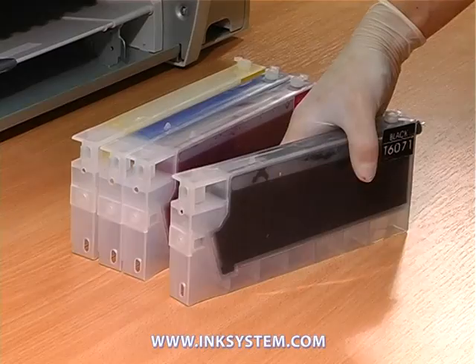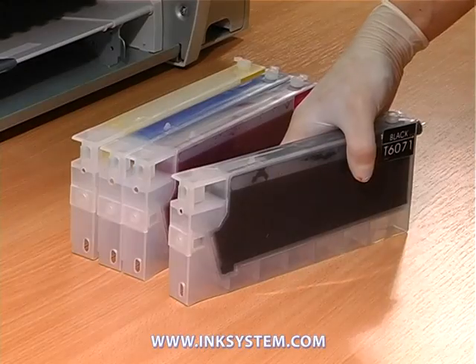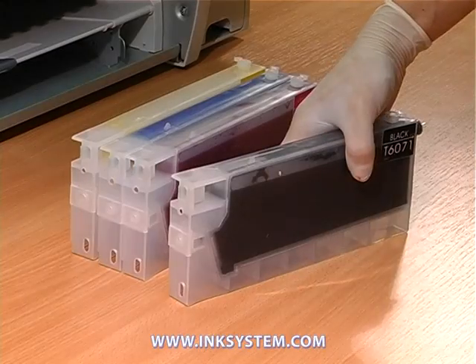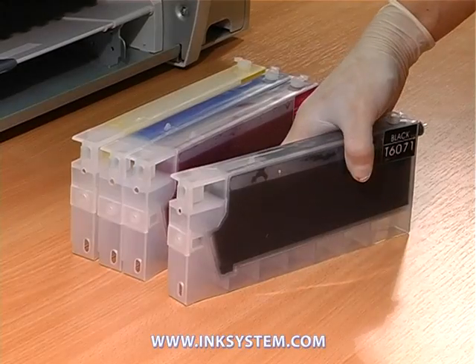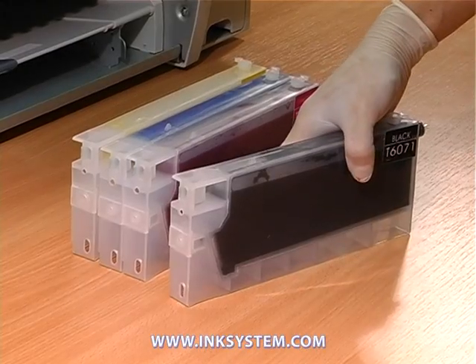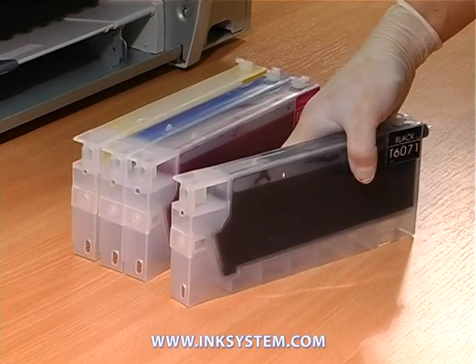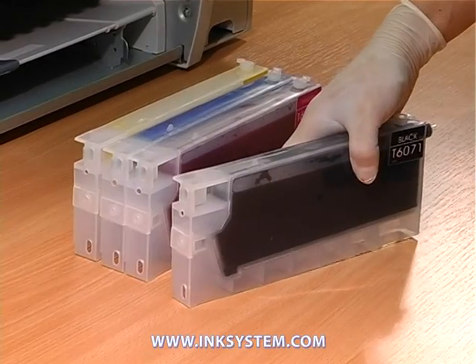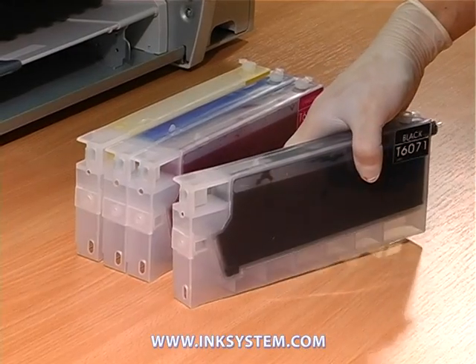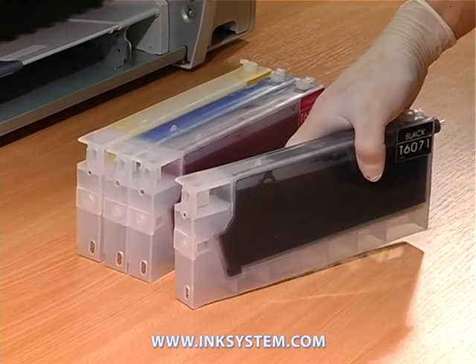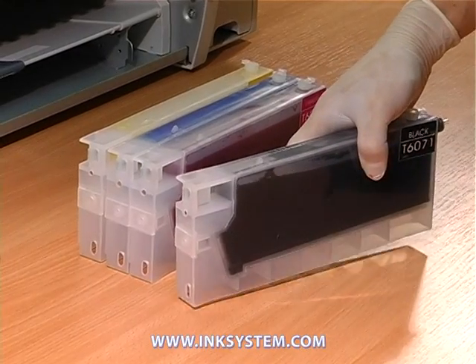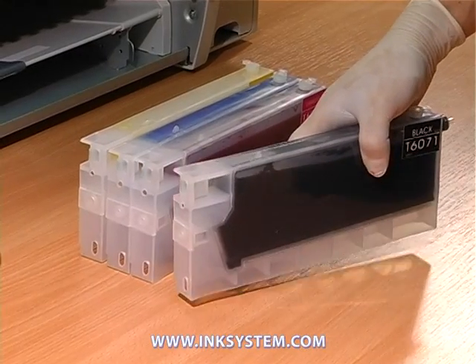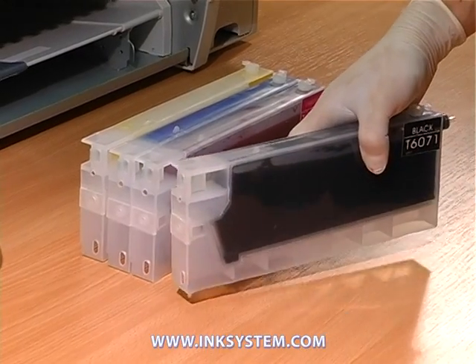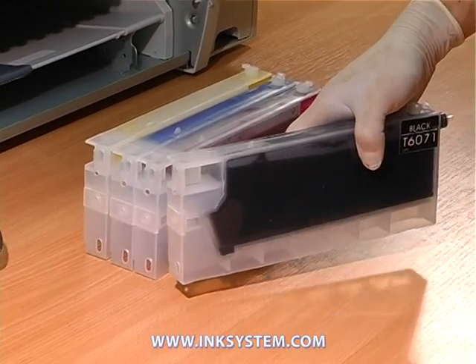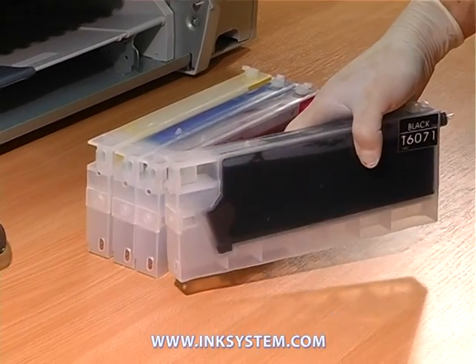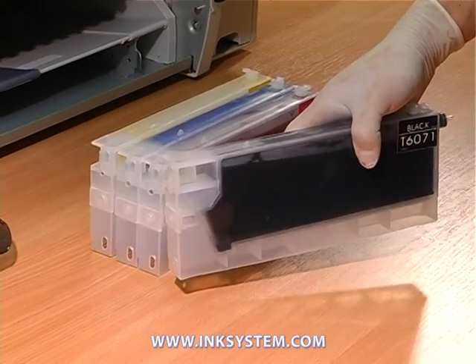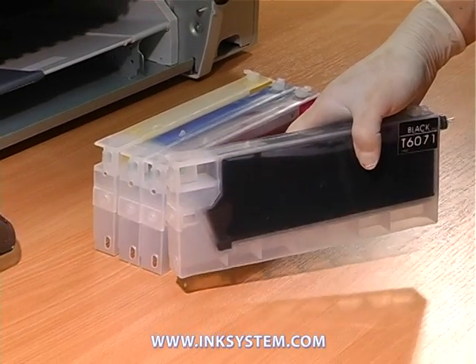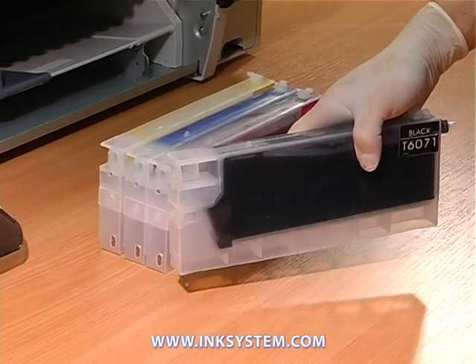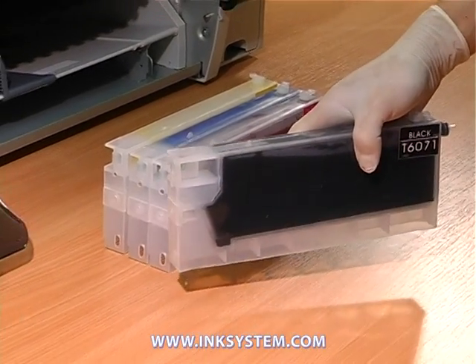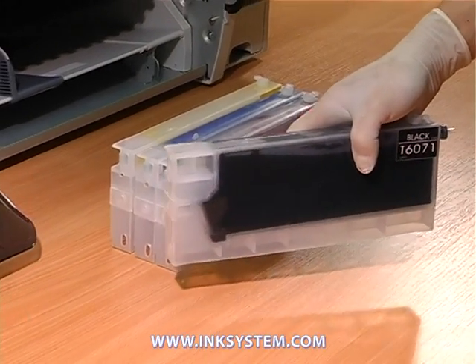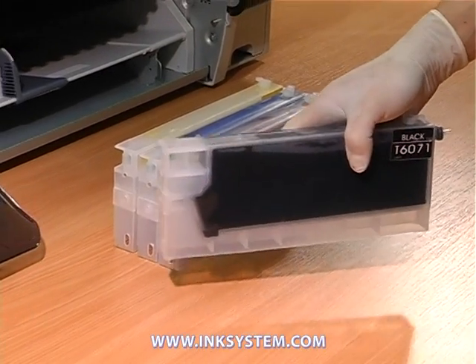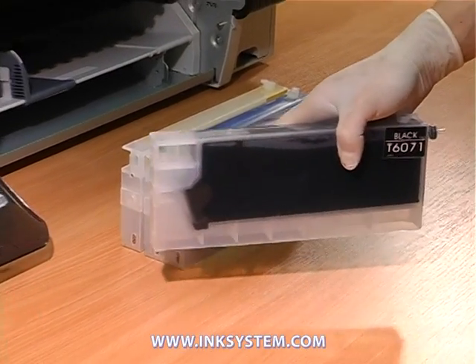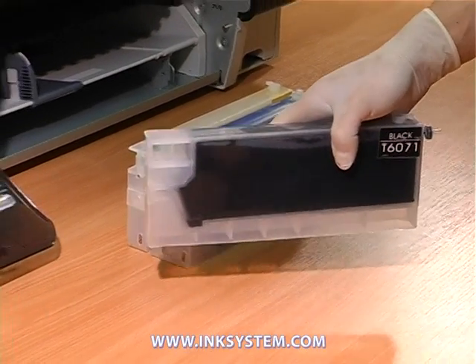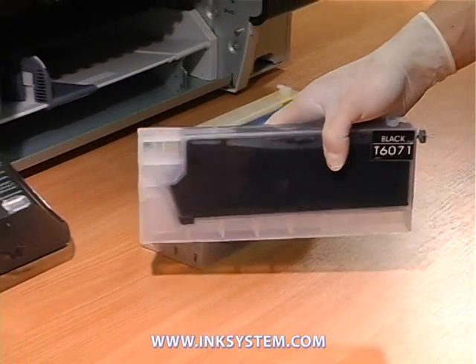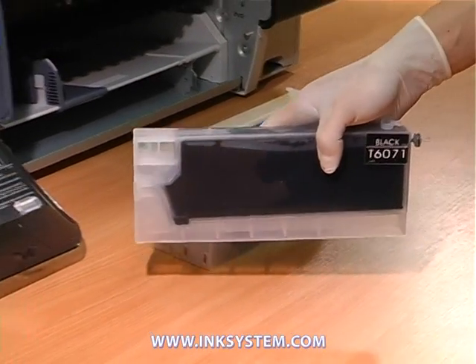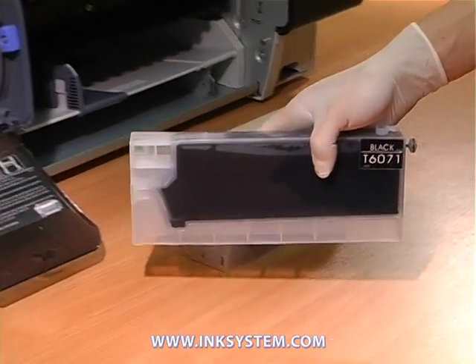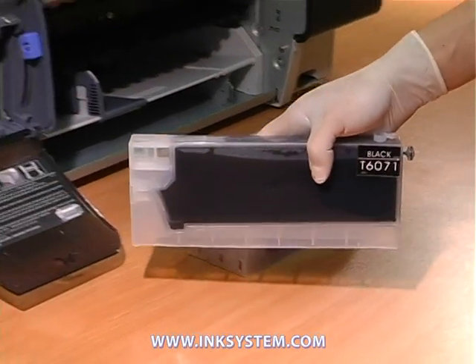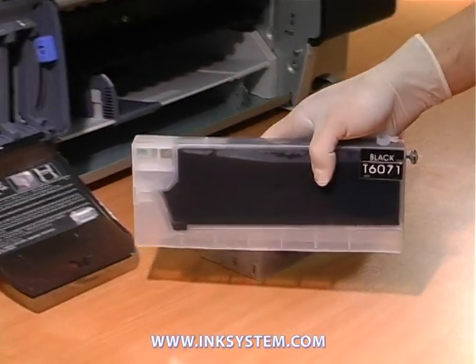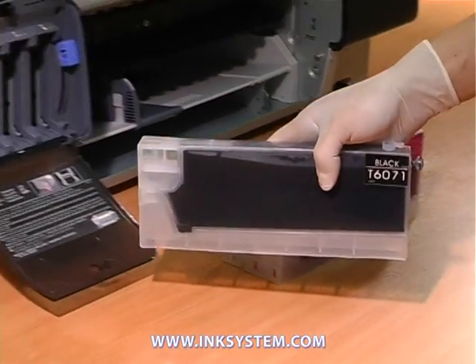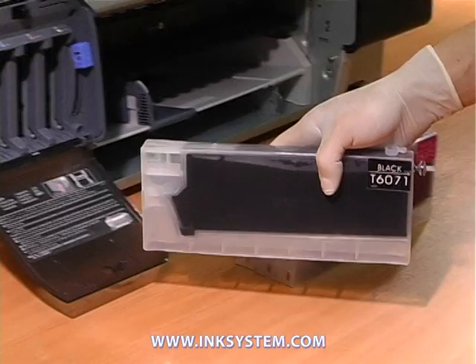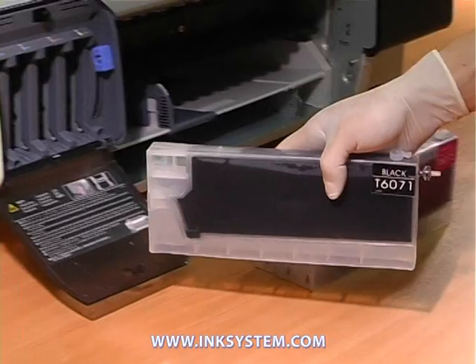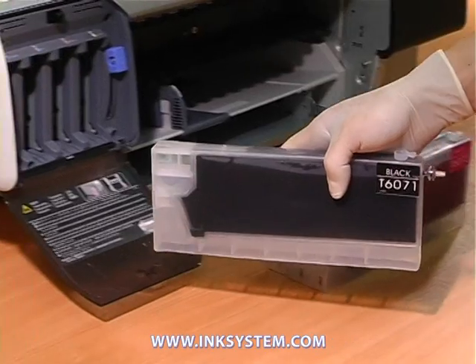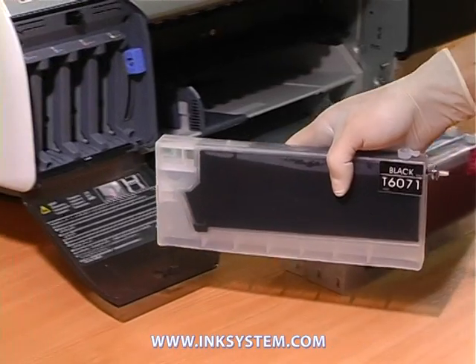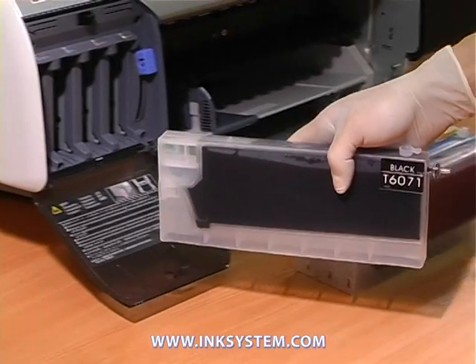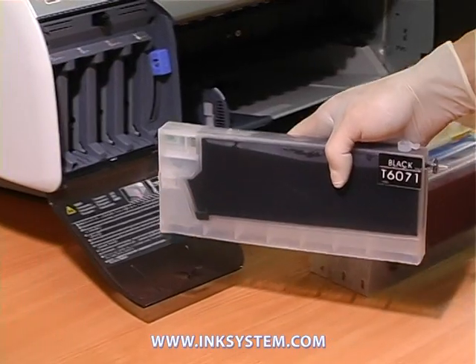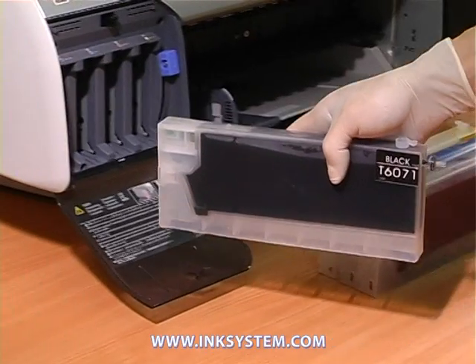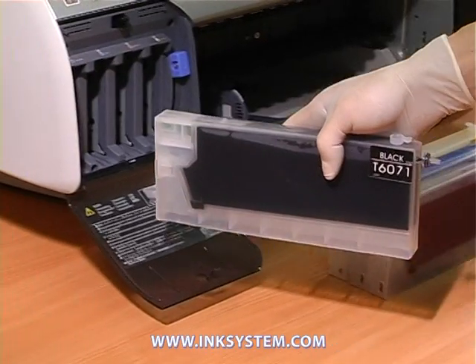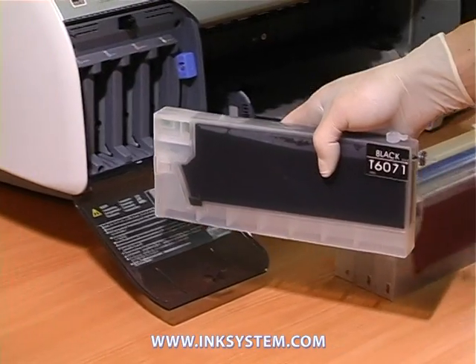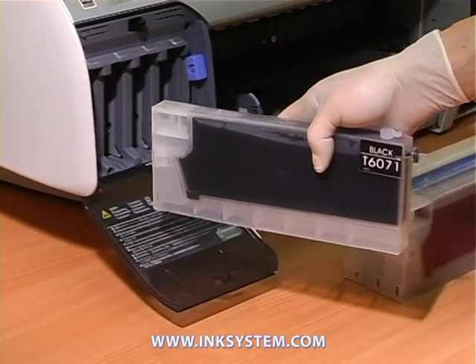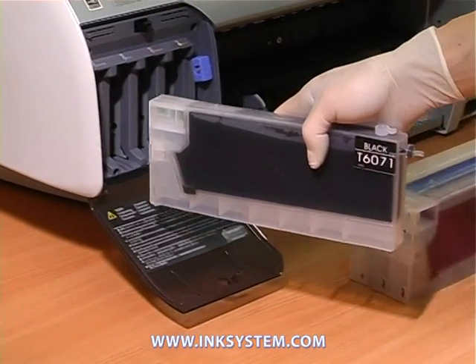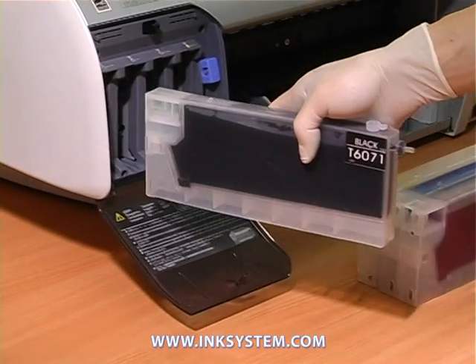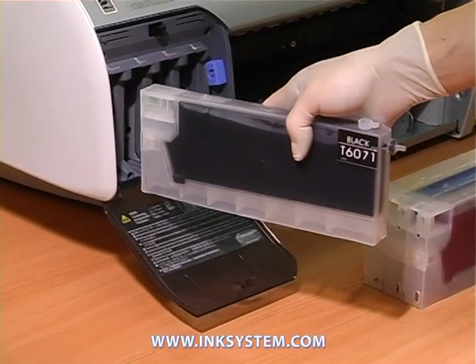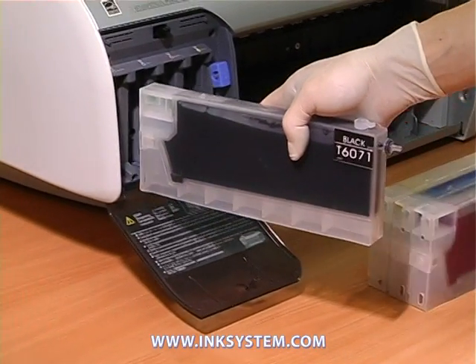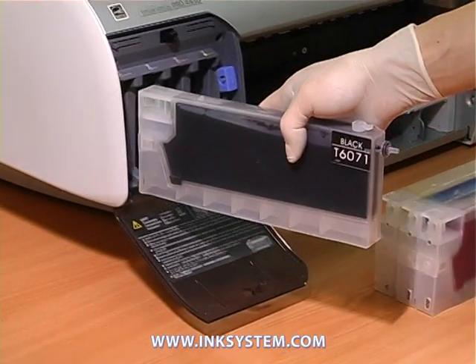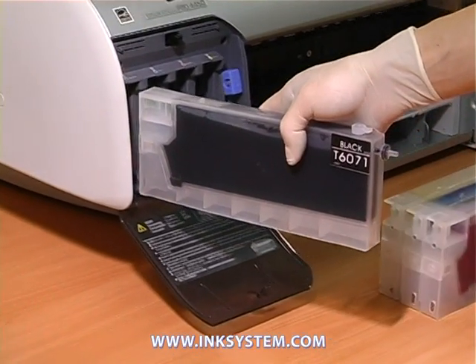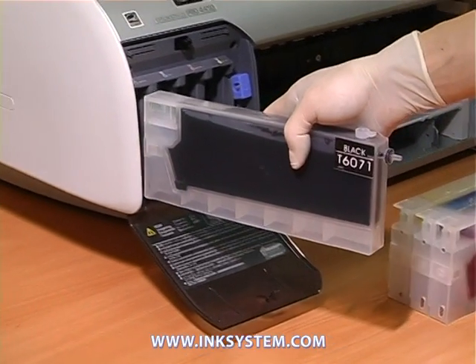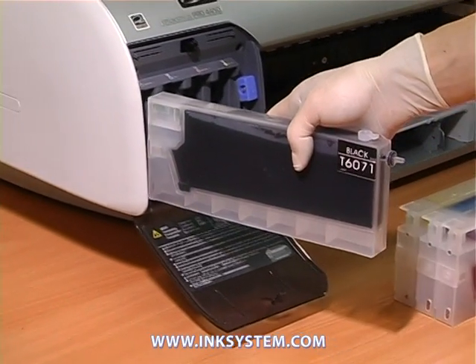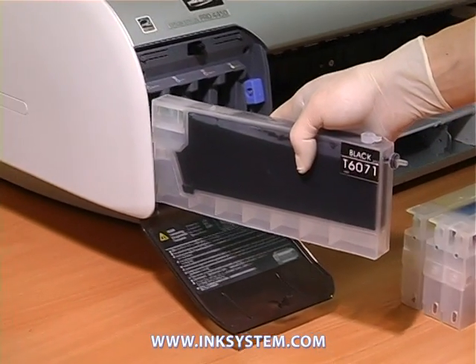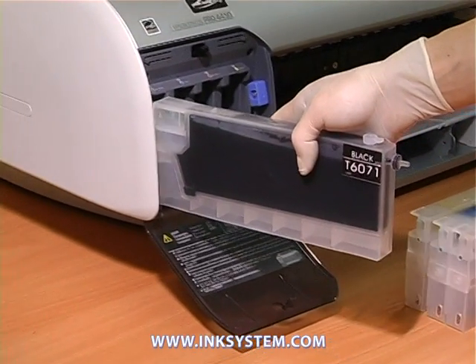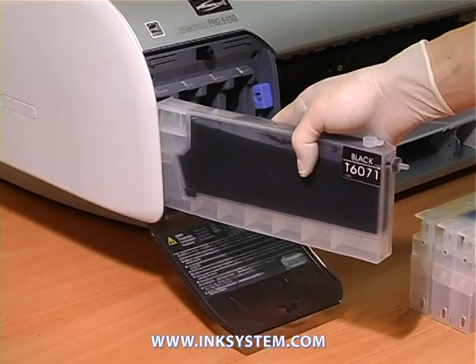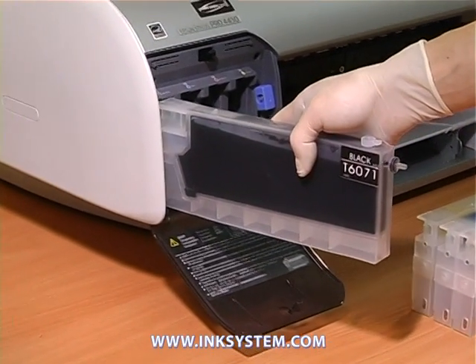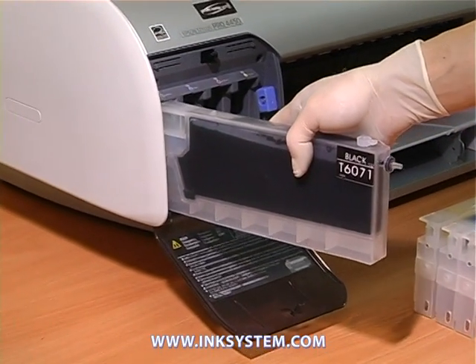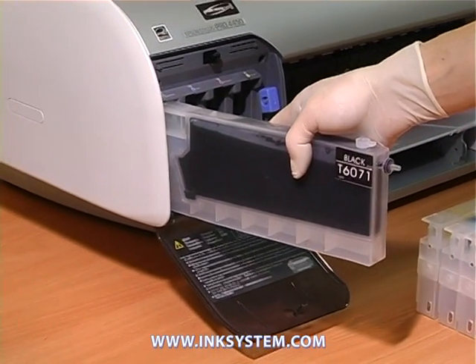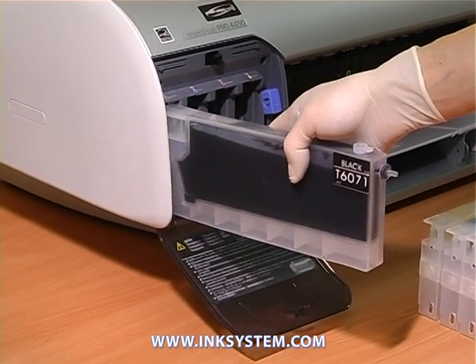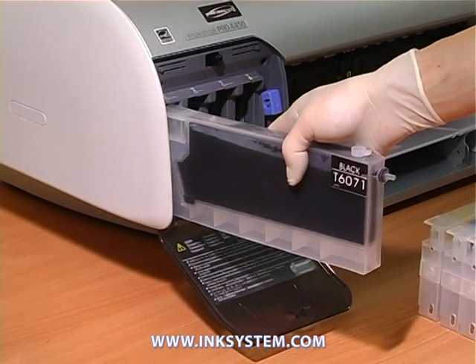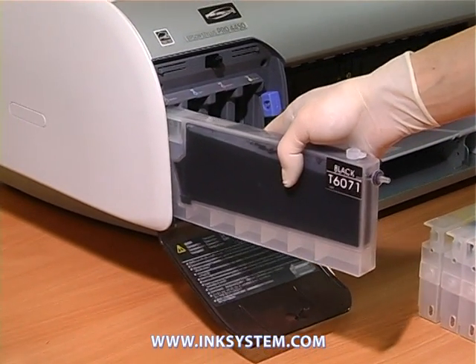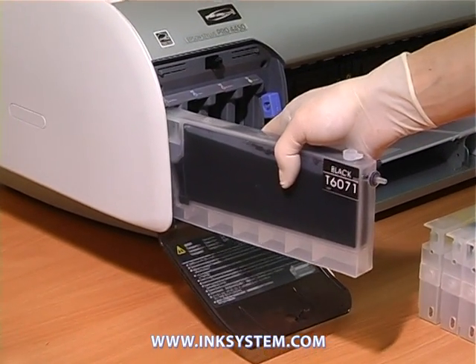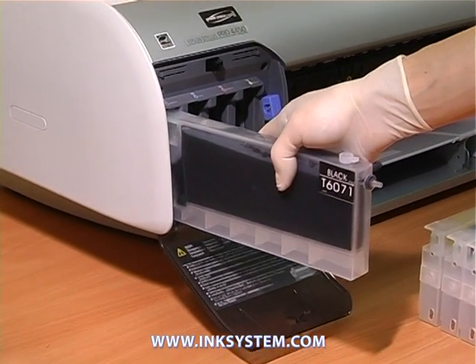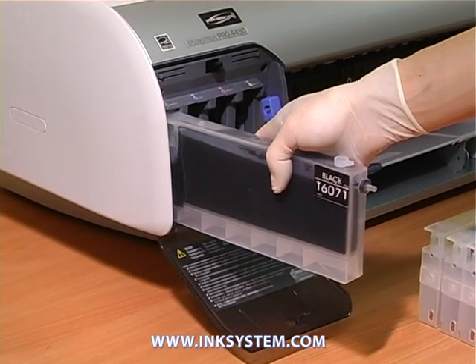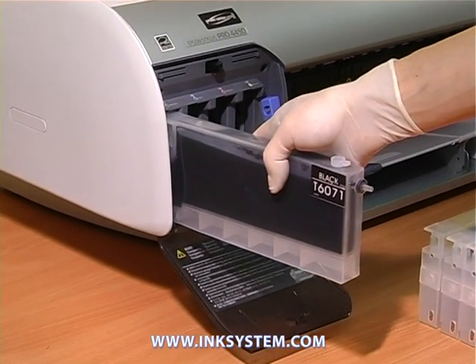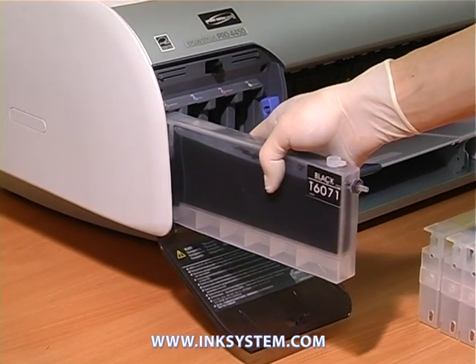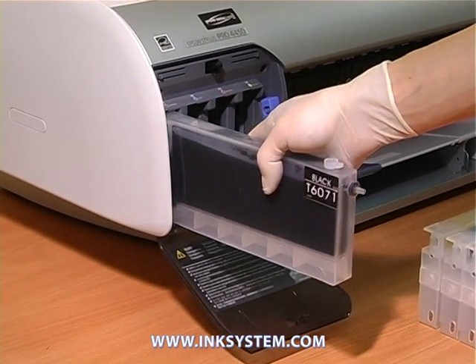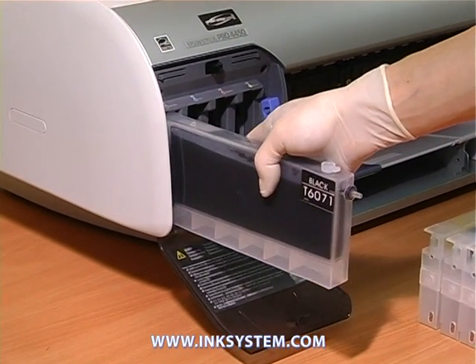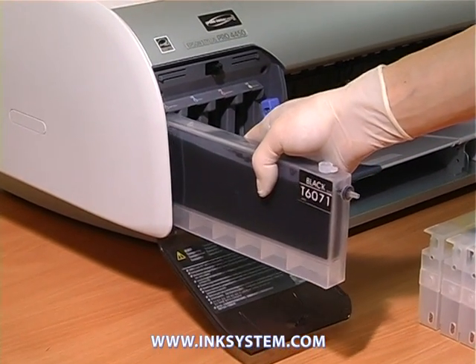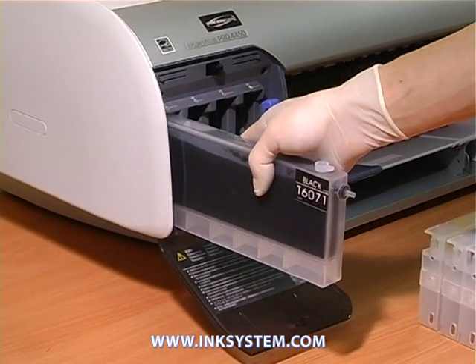Accurately, one by another, insert the cartridges. Fix each of them.